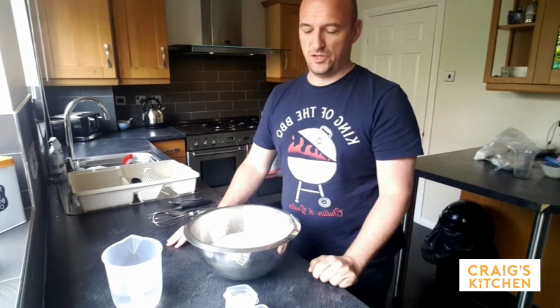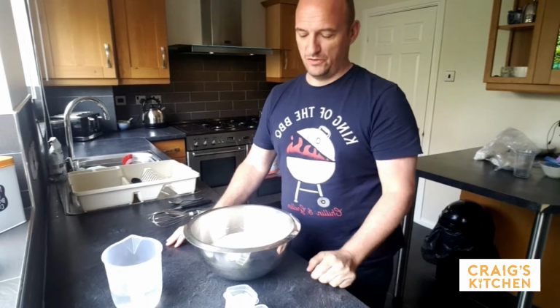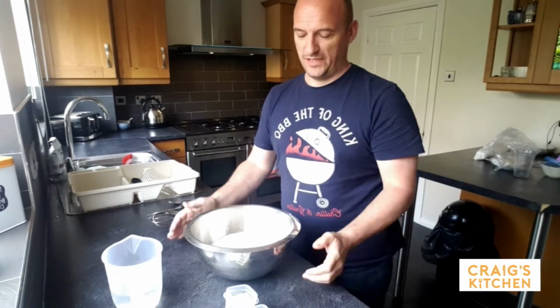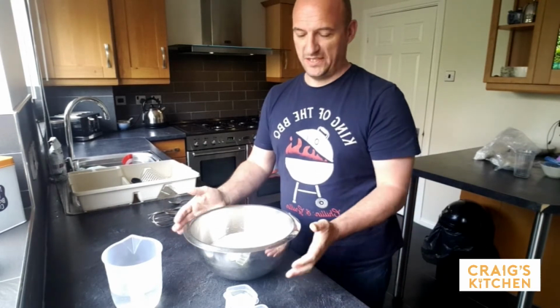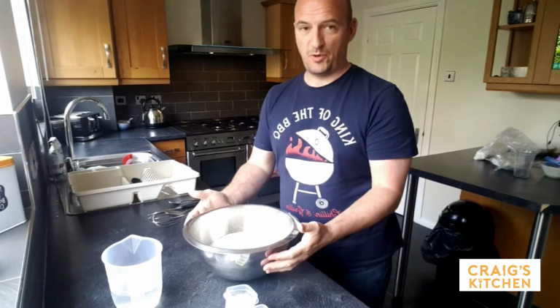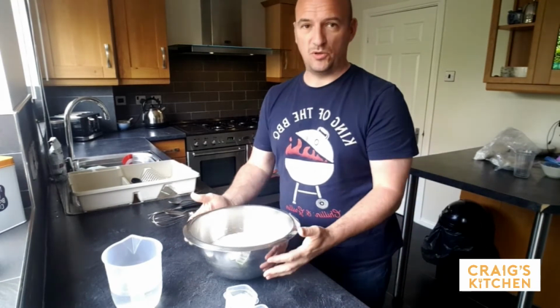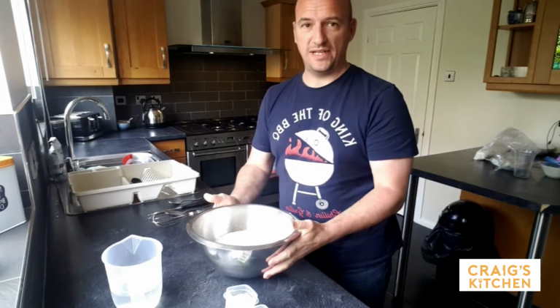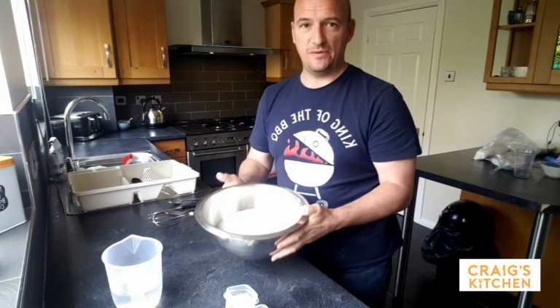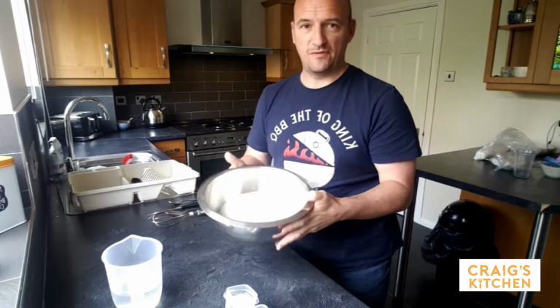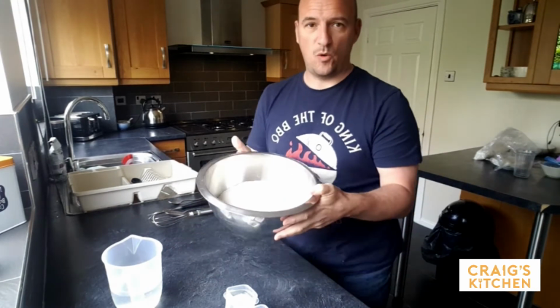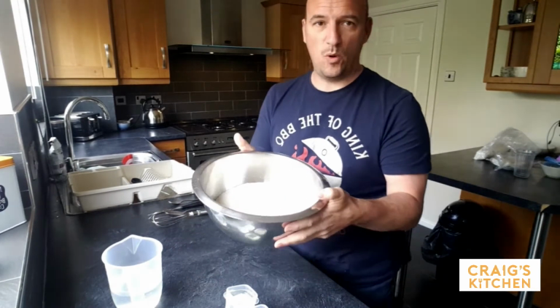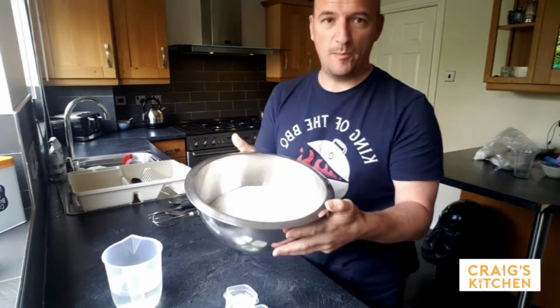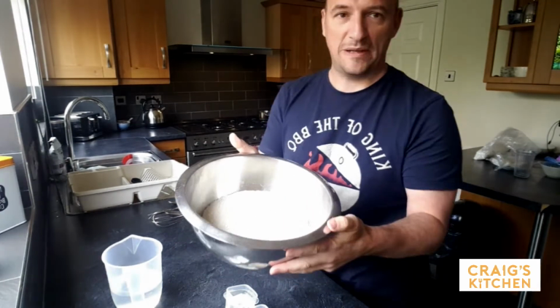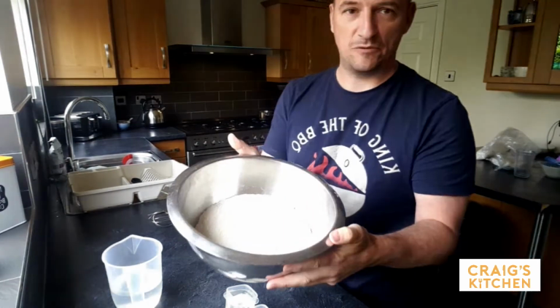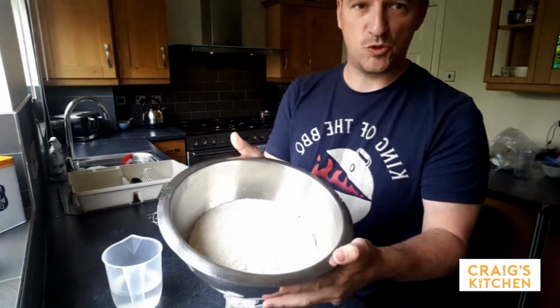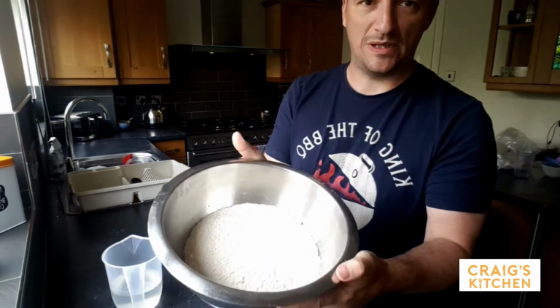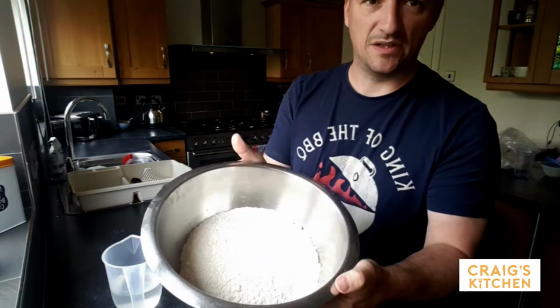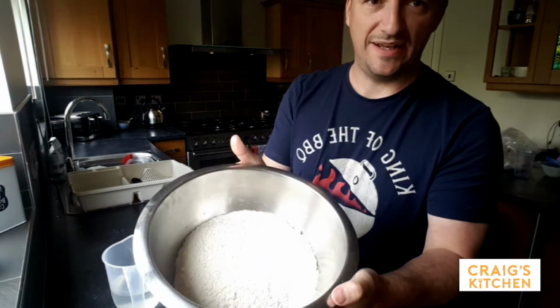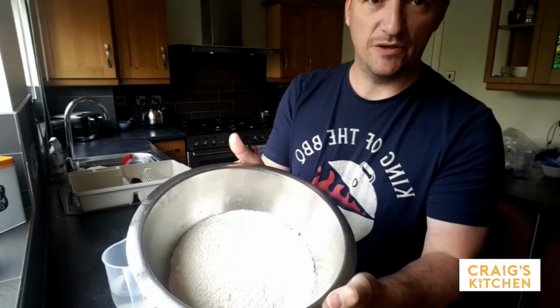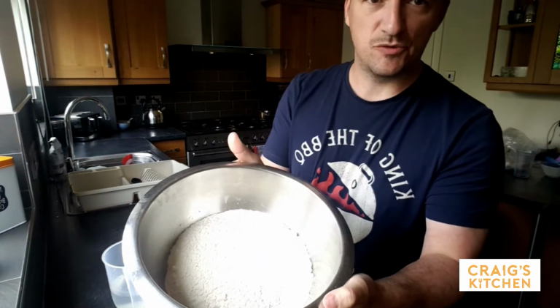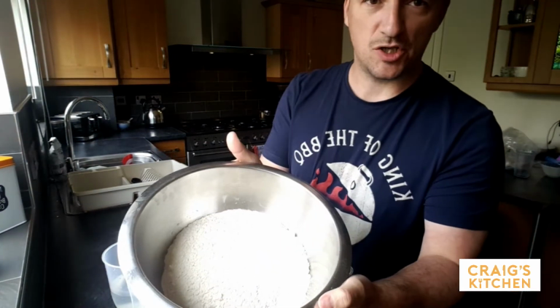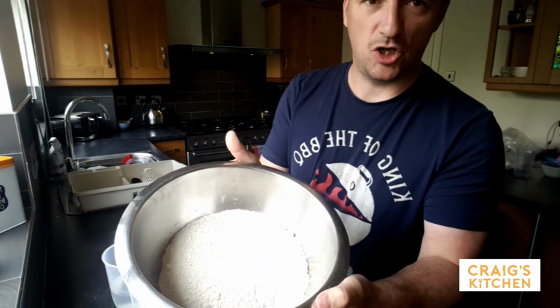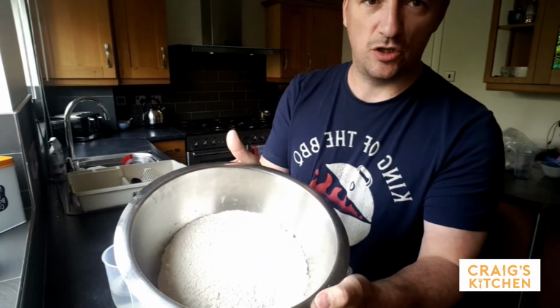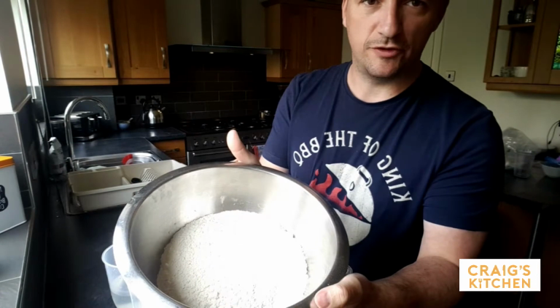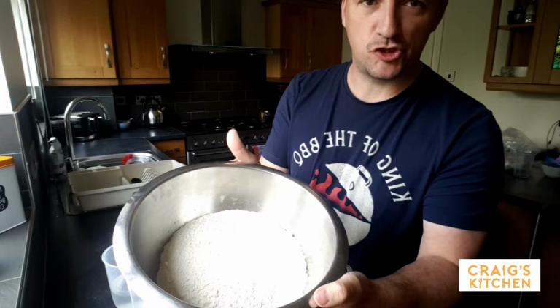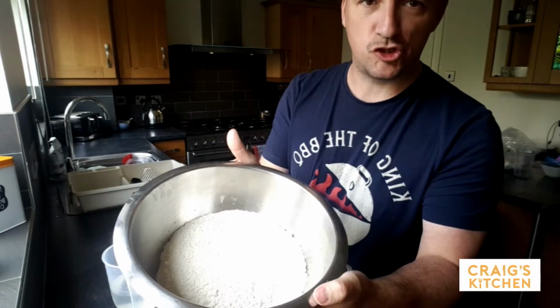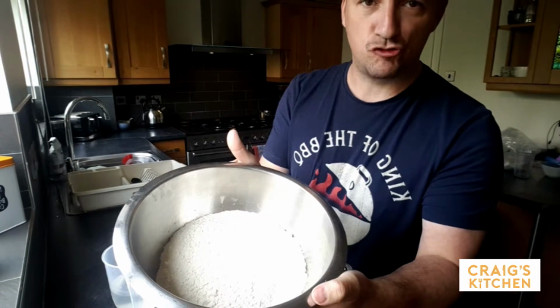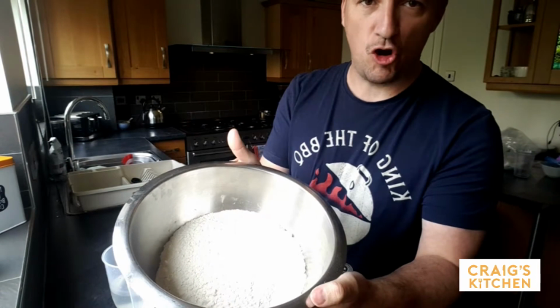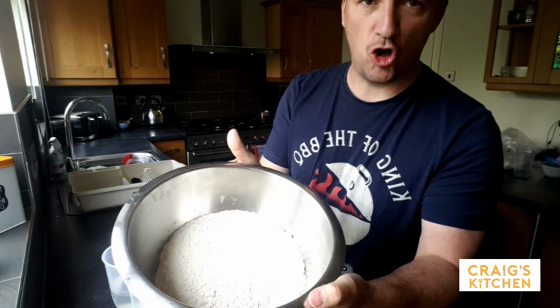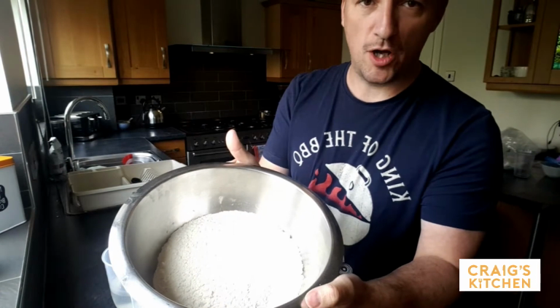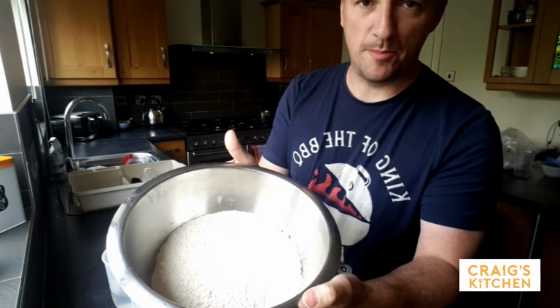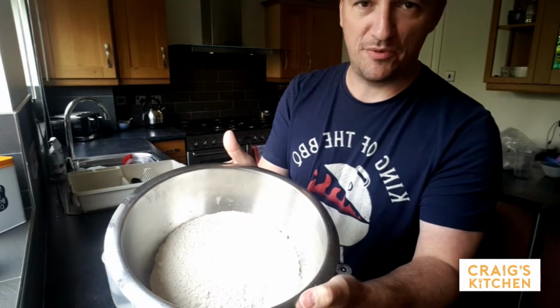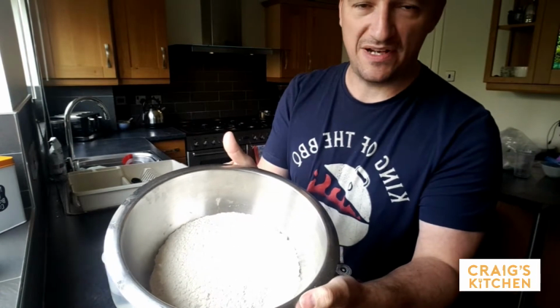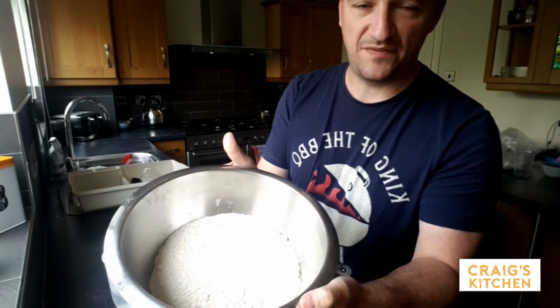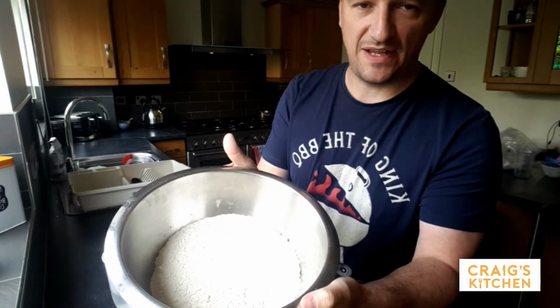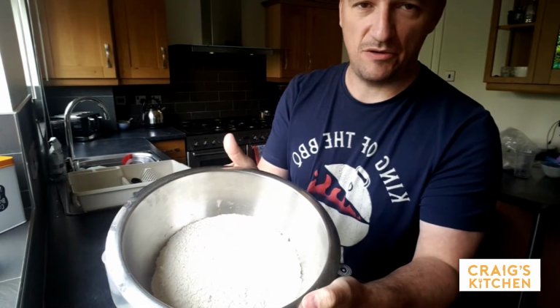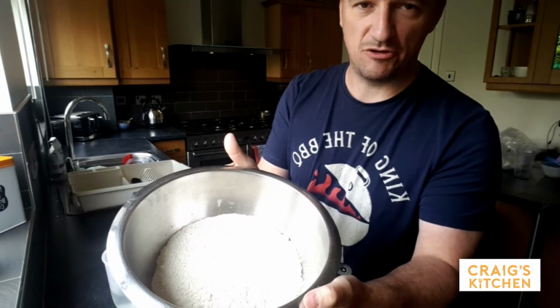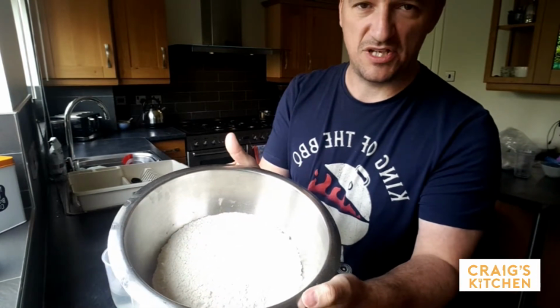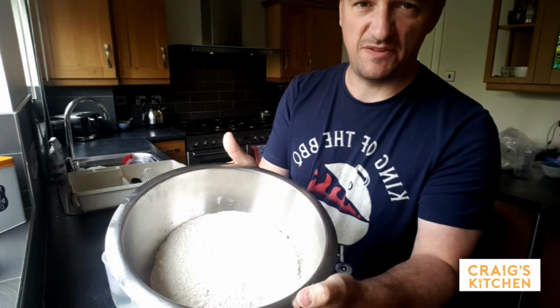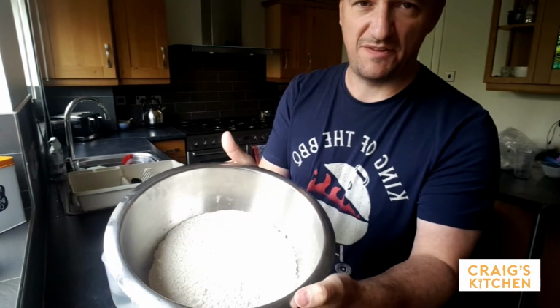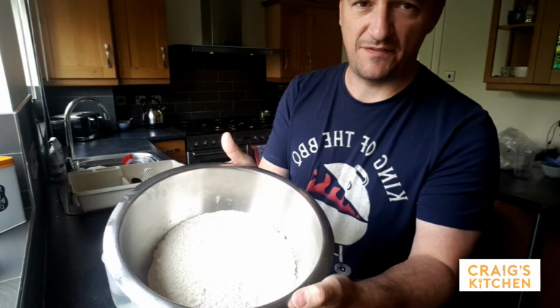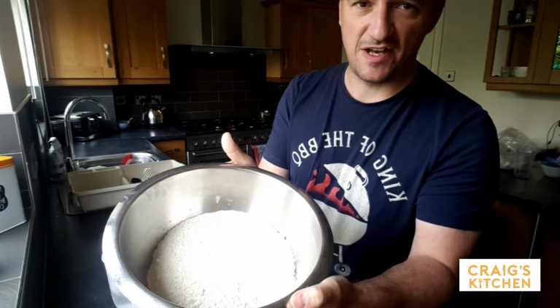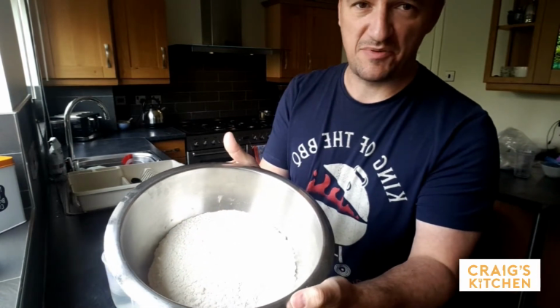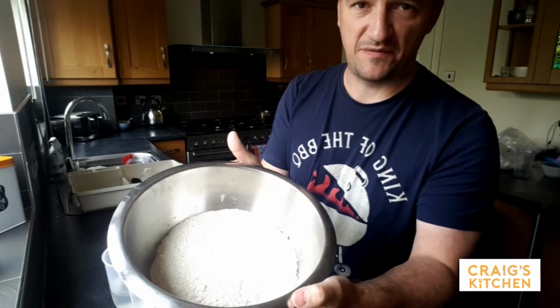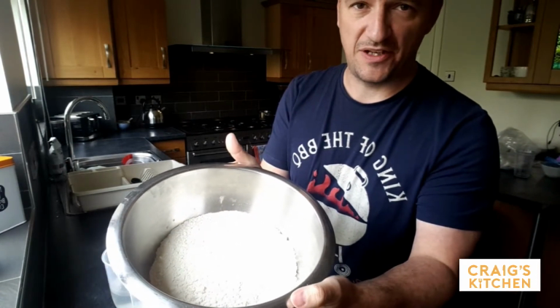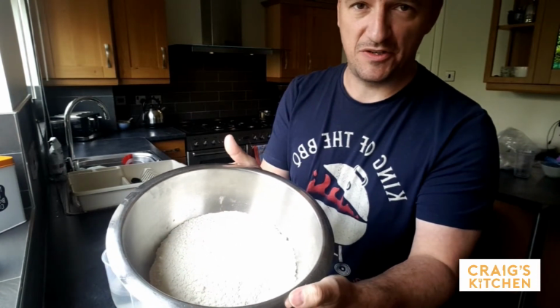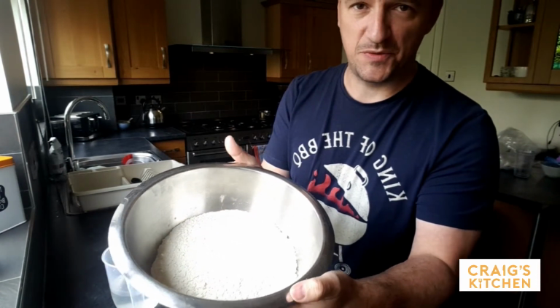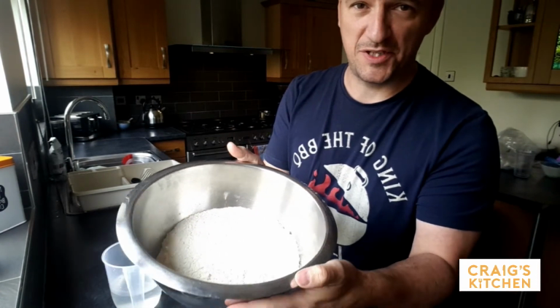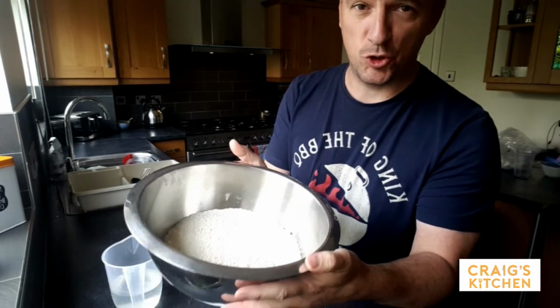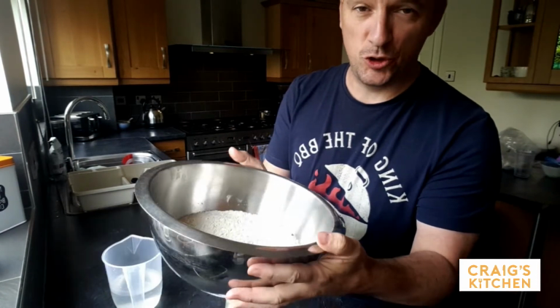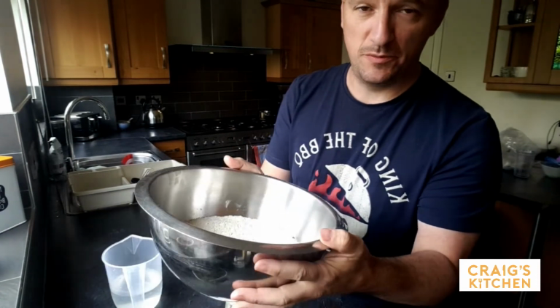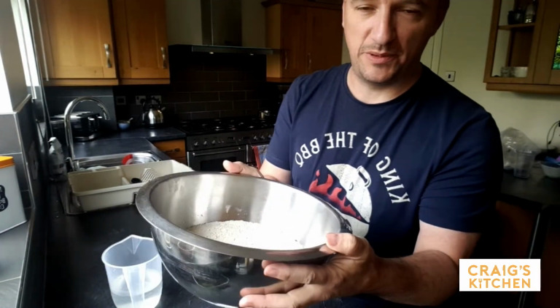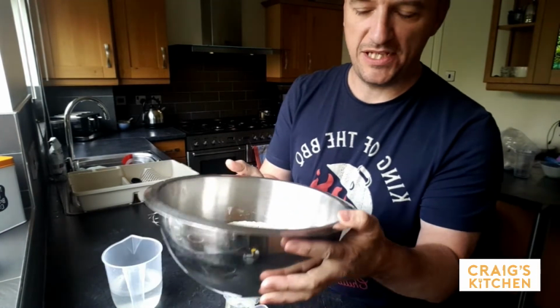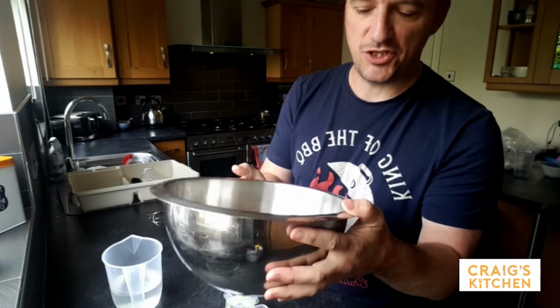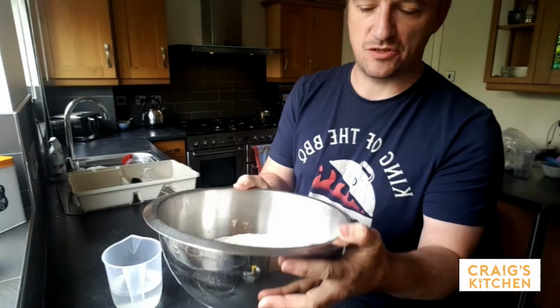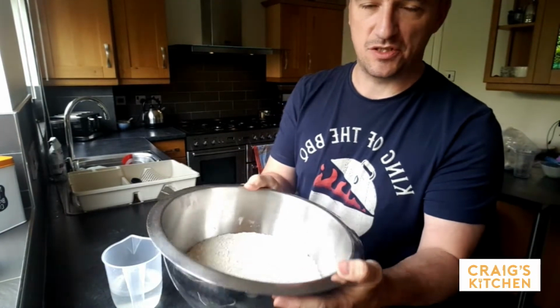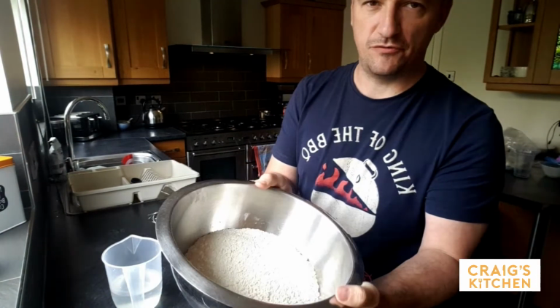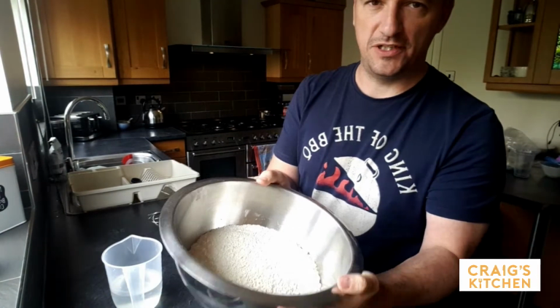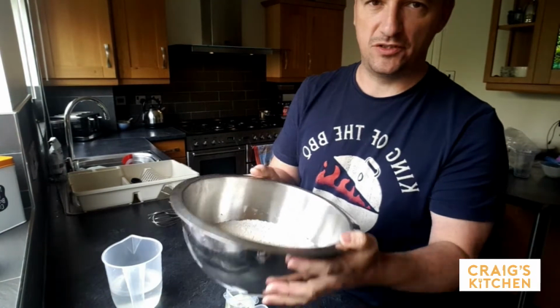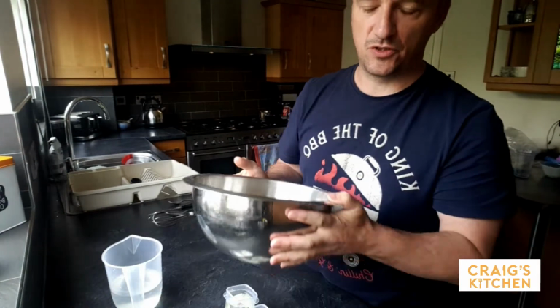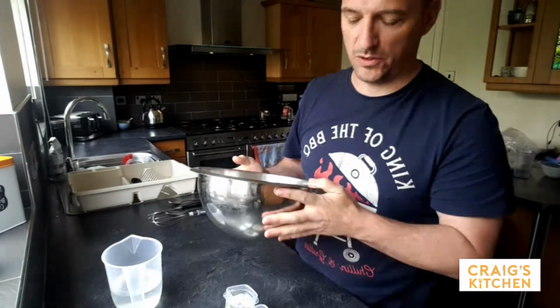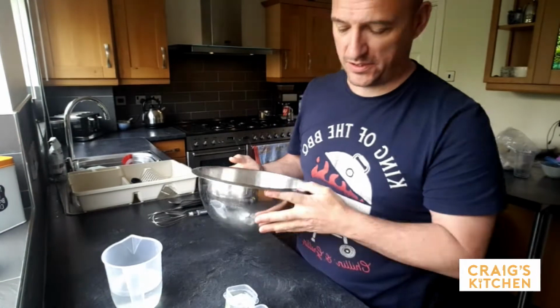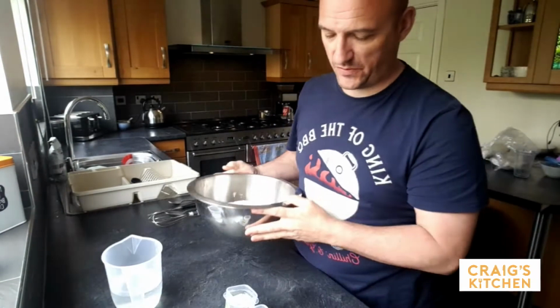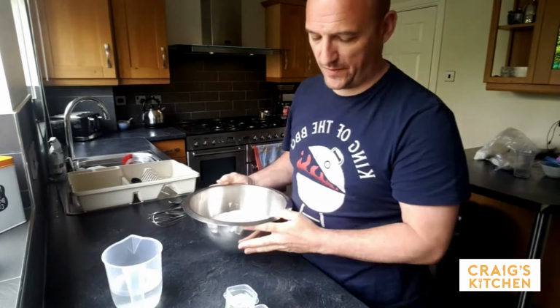So in the bowl here we've got one pound twelve ounces of strong bread flour, or T55 bread flour. This one is unbleached, so it's a really good quality one.